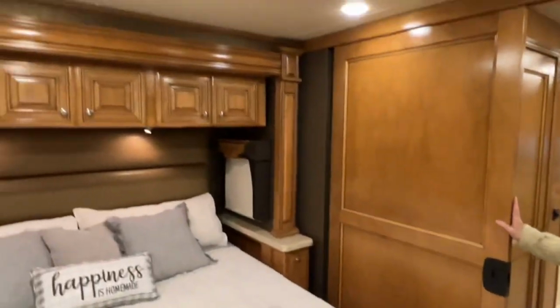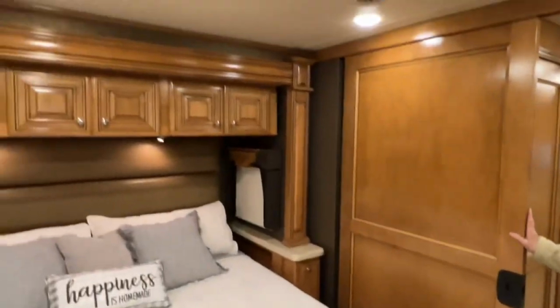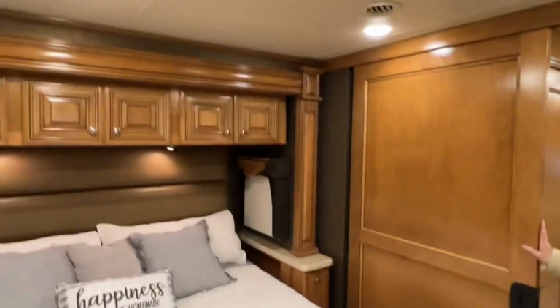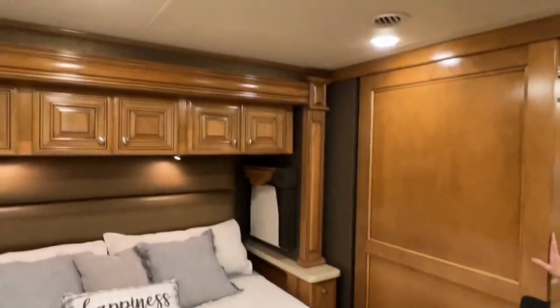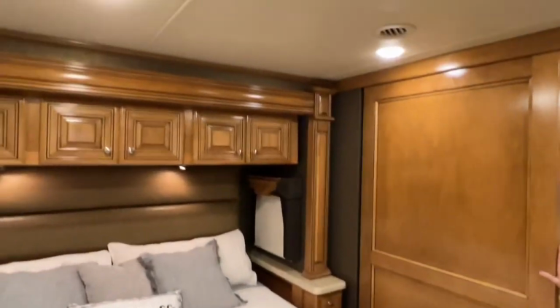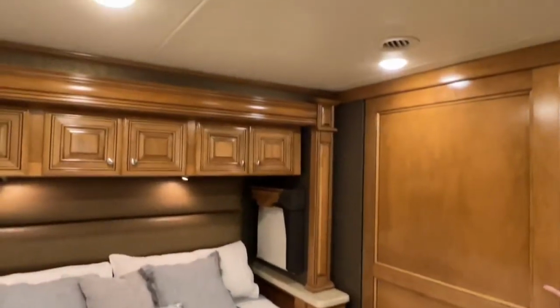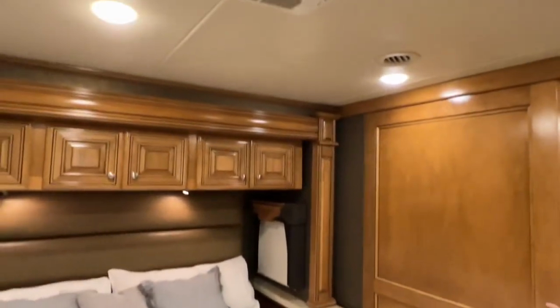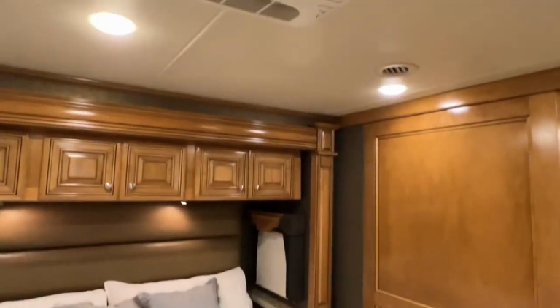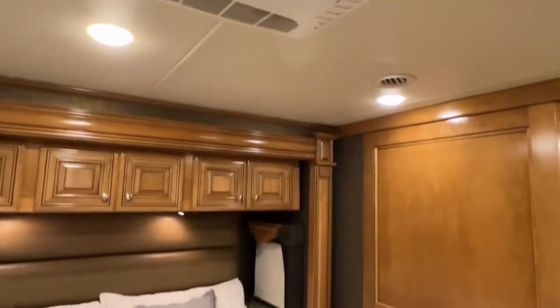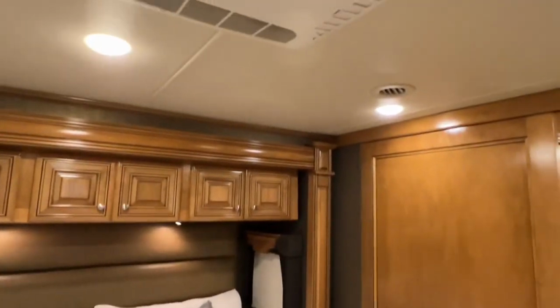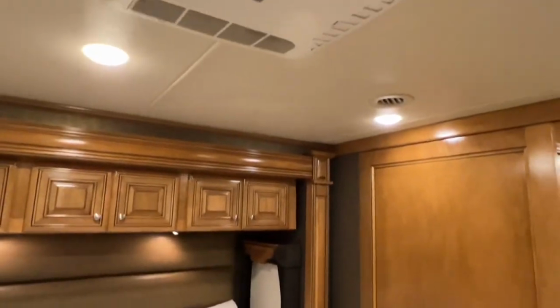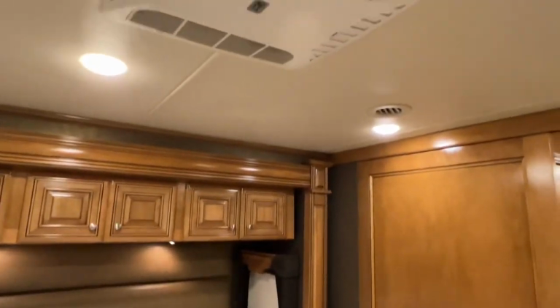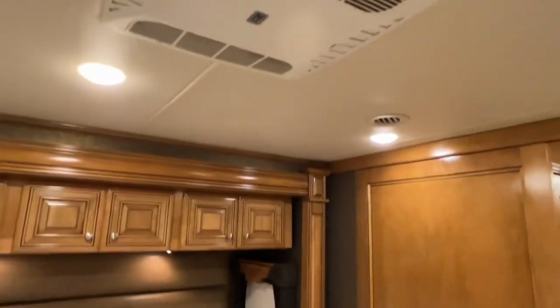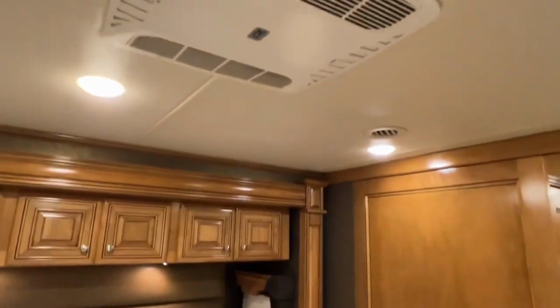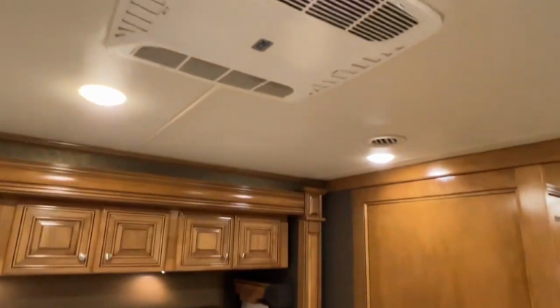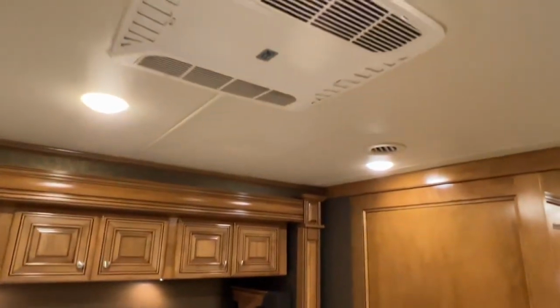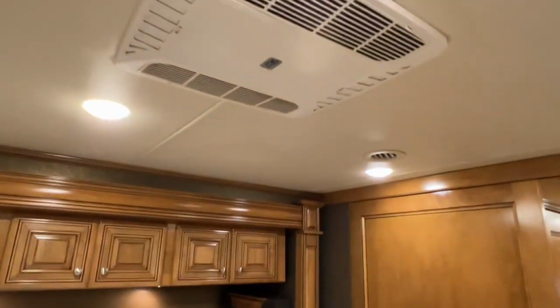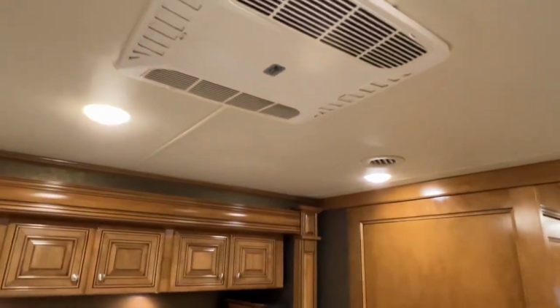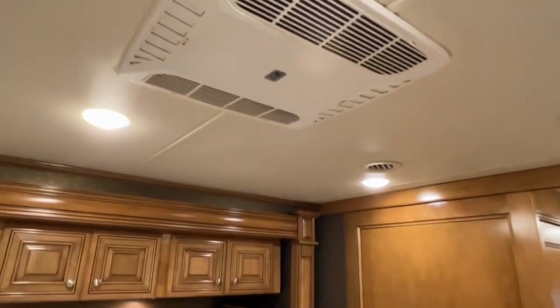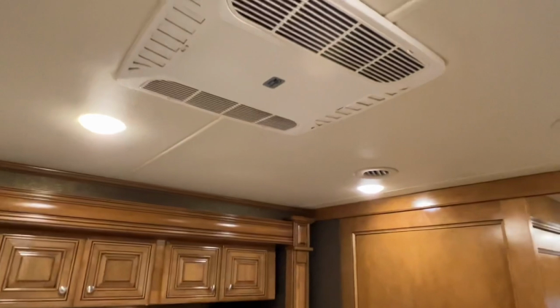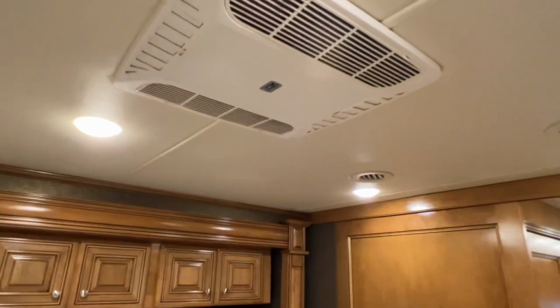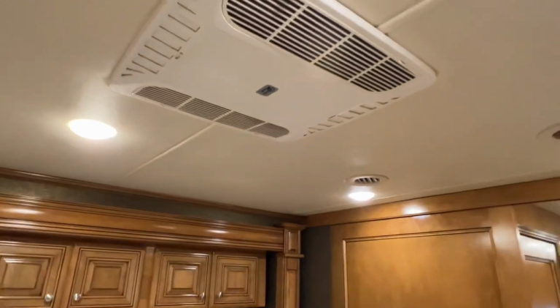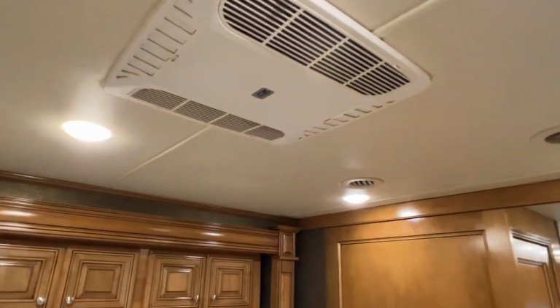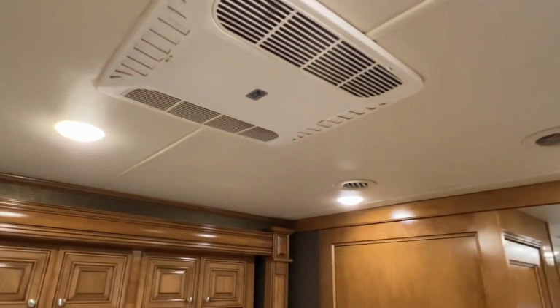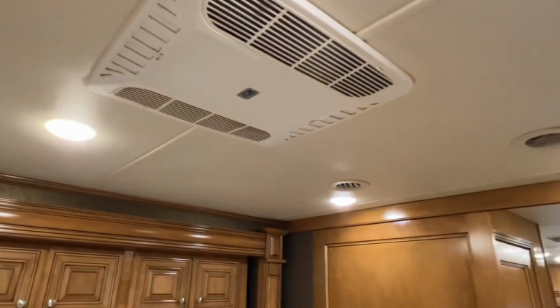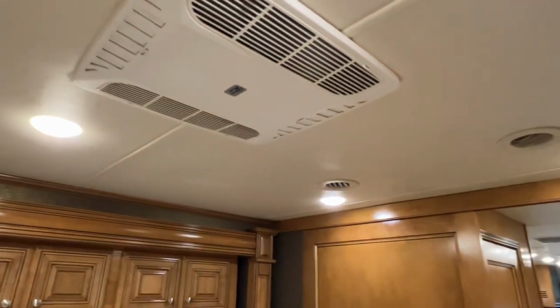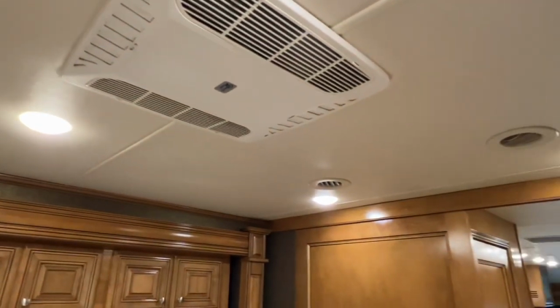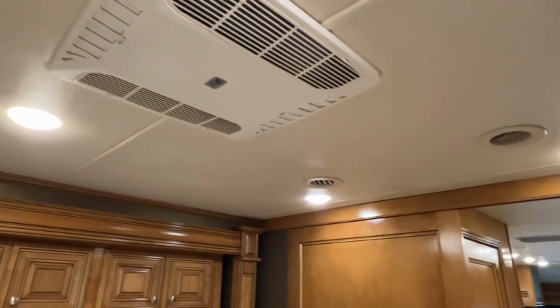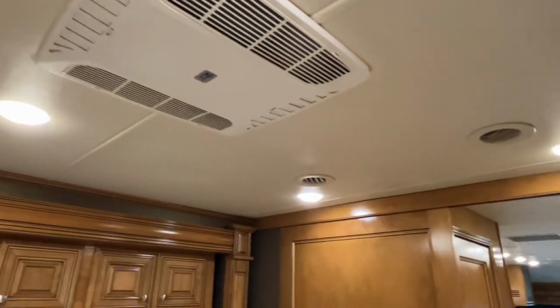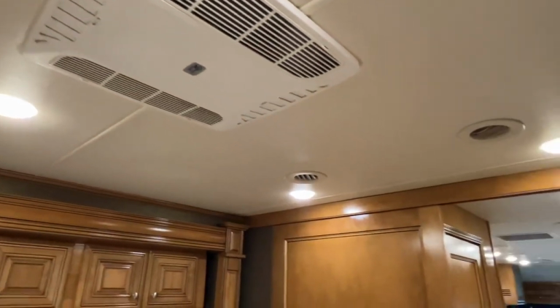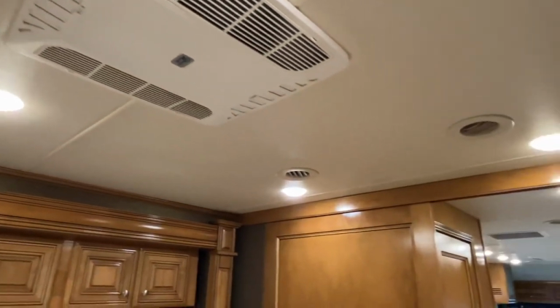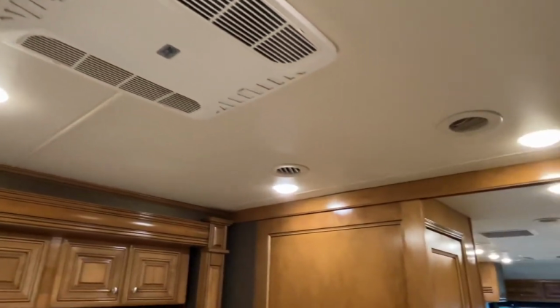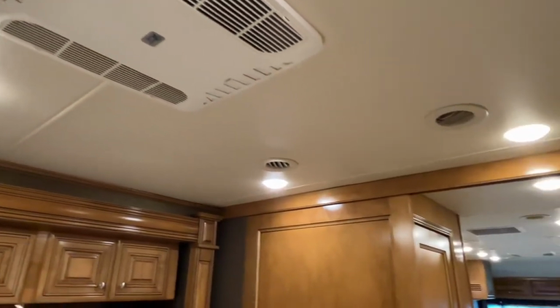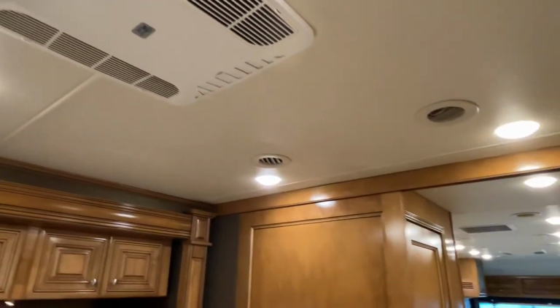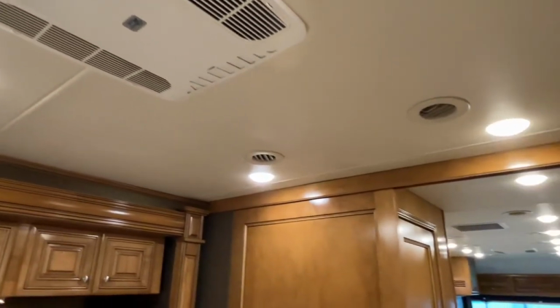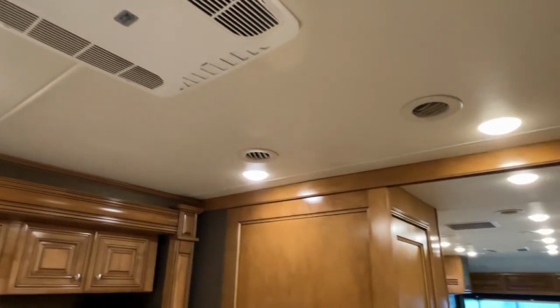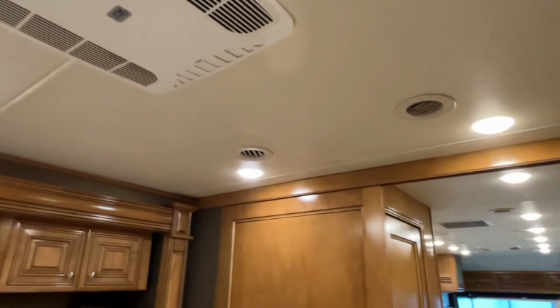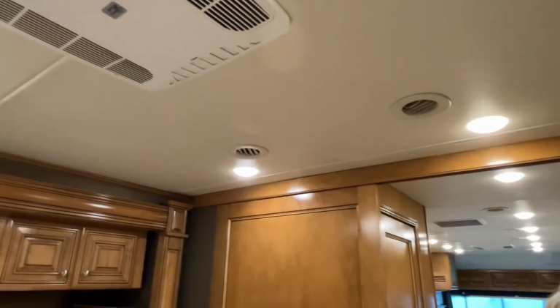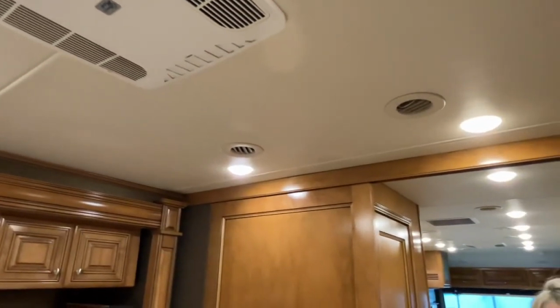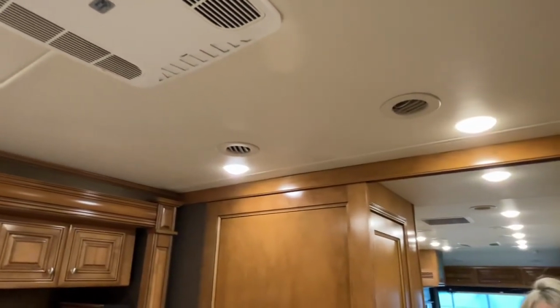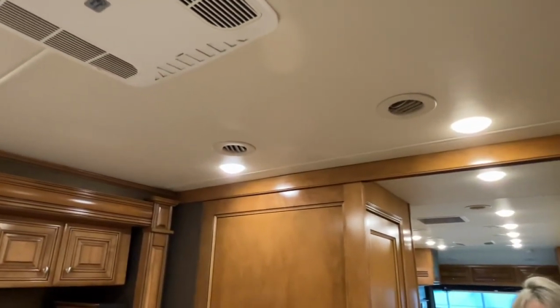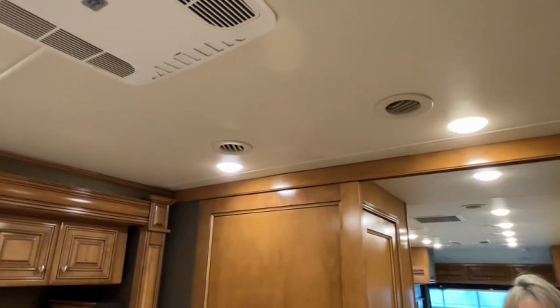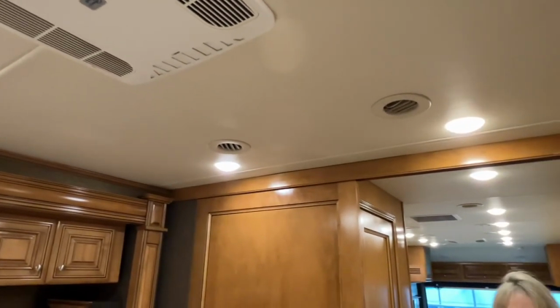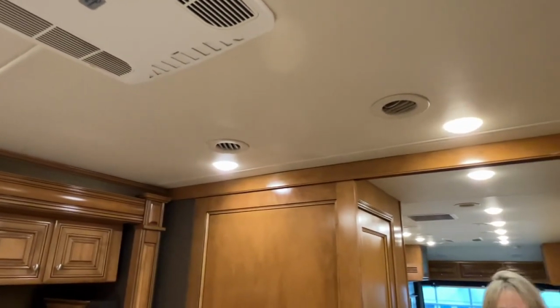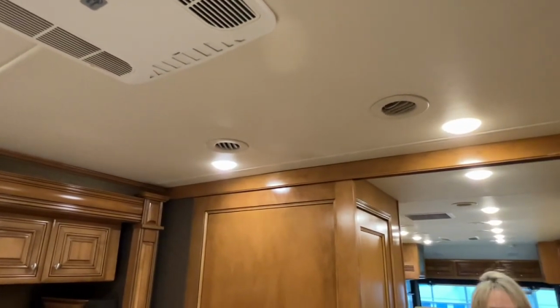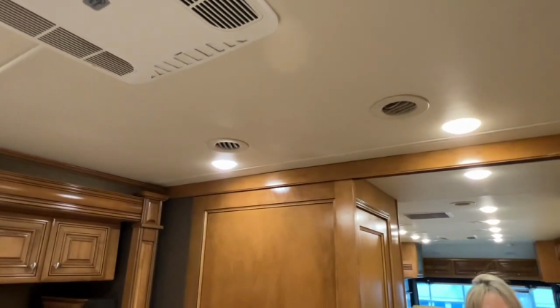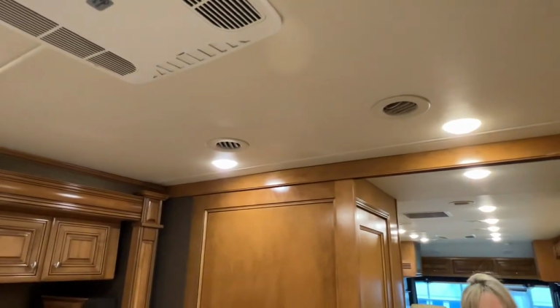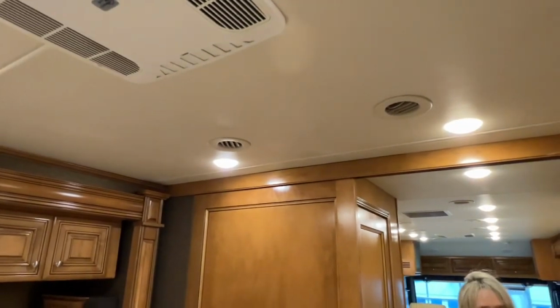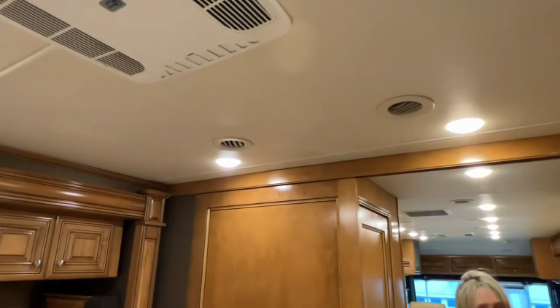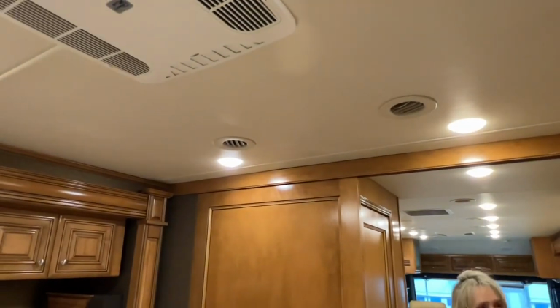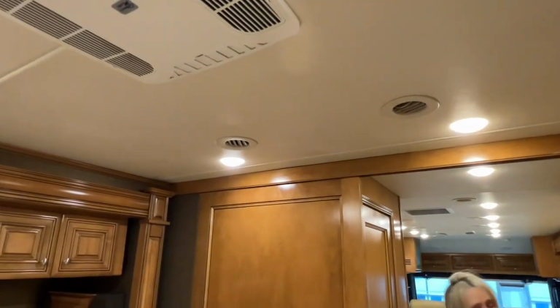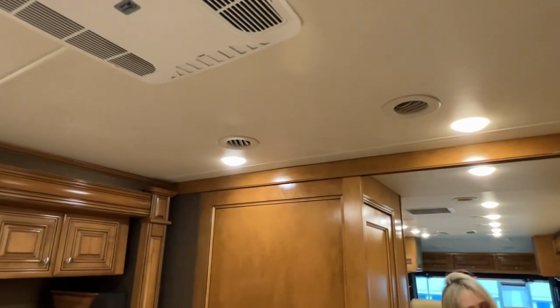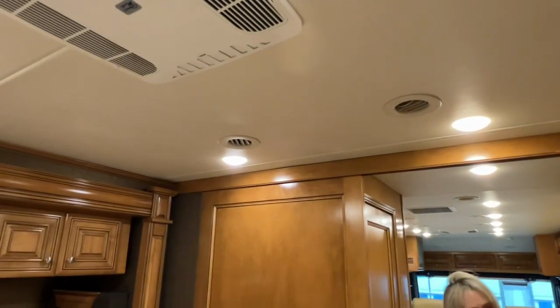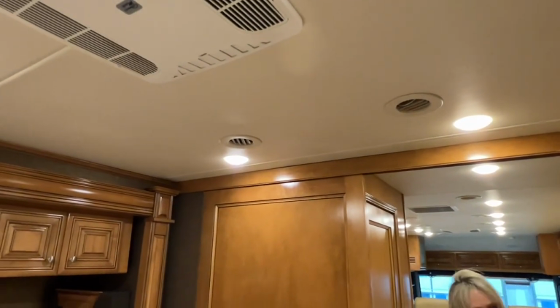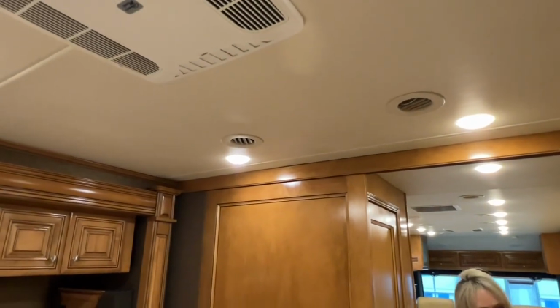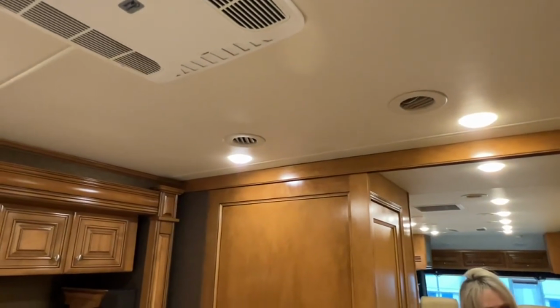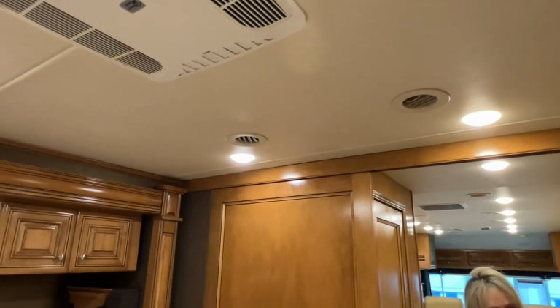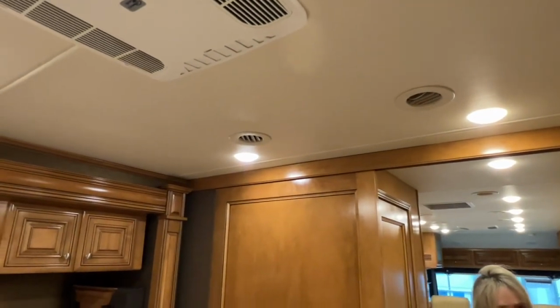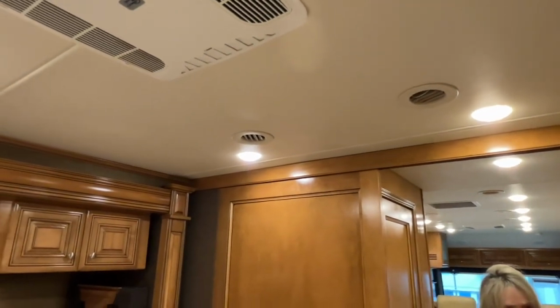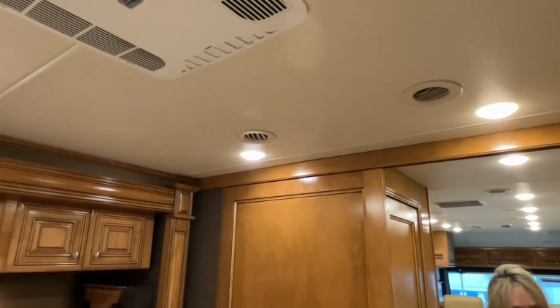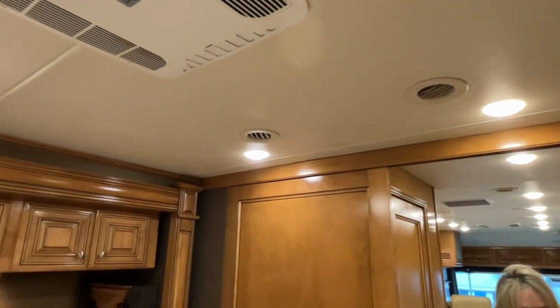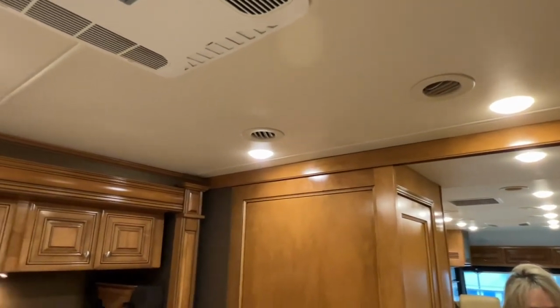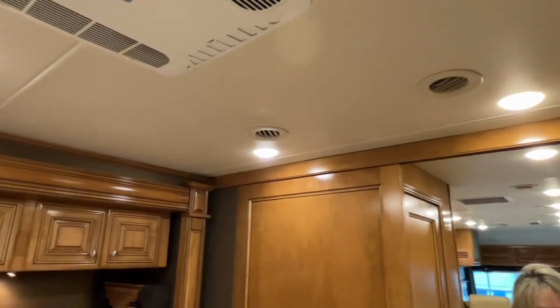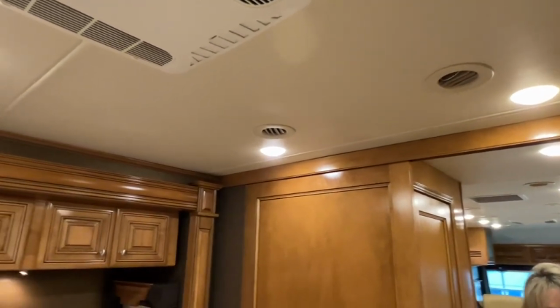This unit is equipped with two 15,000 BTU heat pumps, so you've got heat and air from the ceiling.